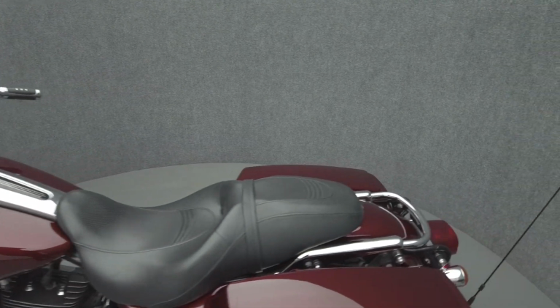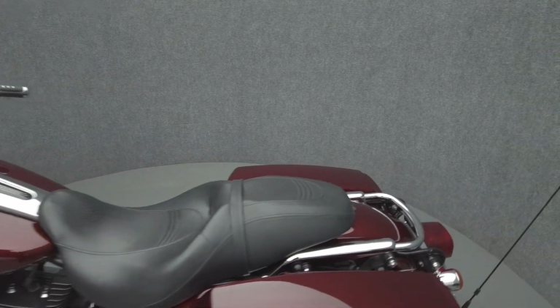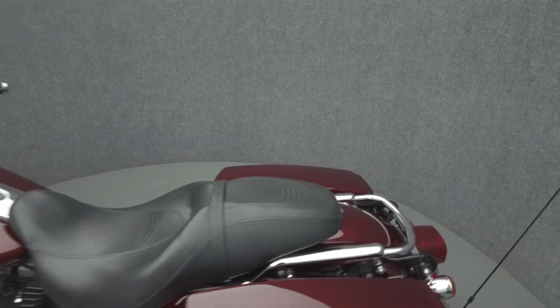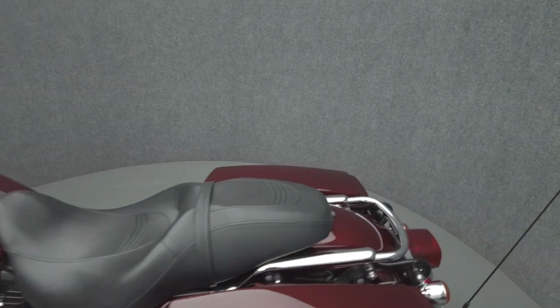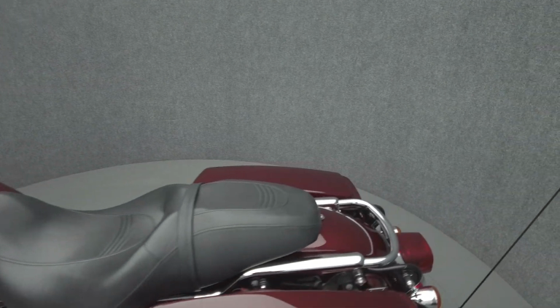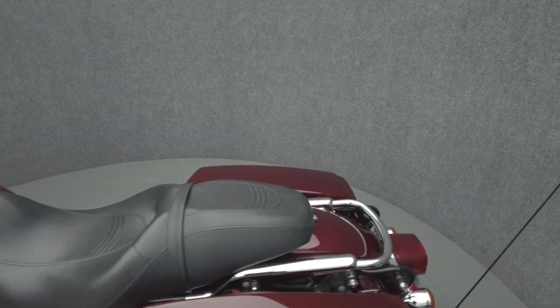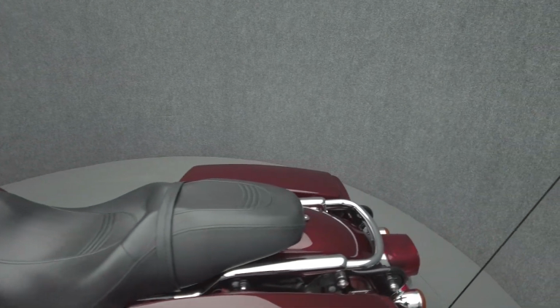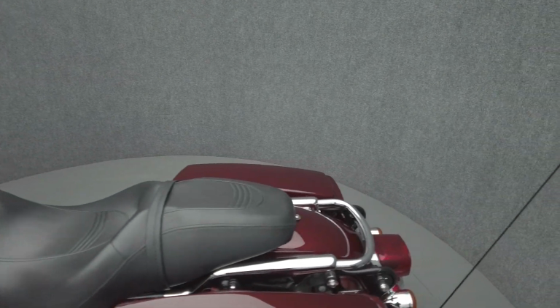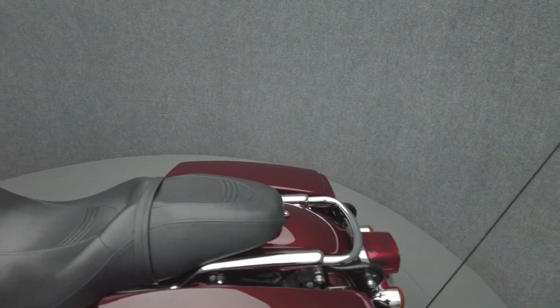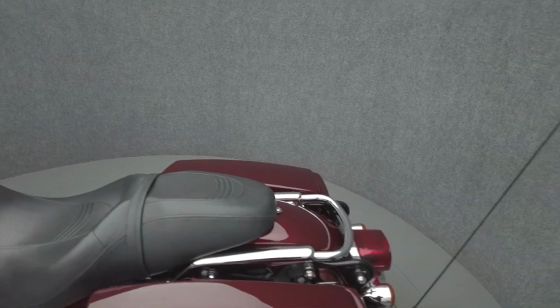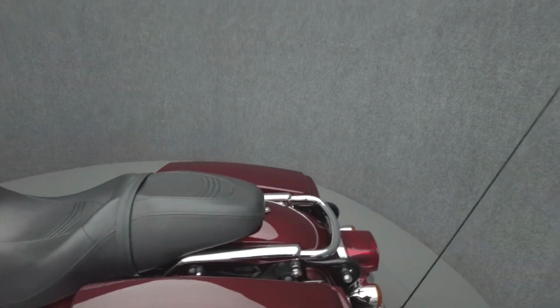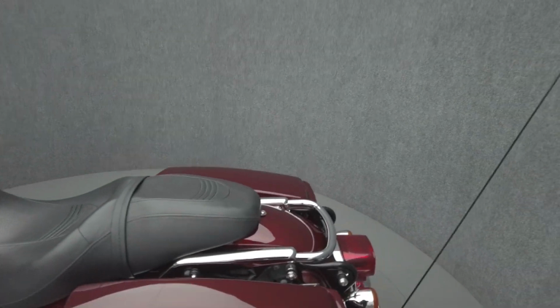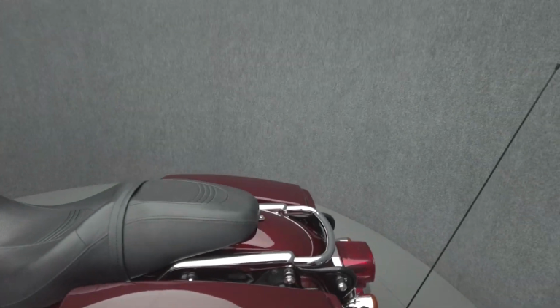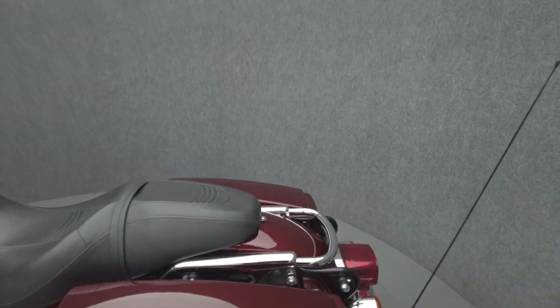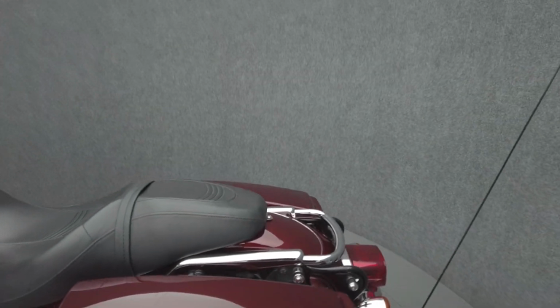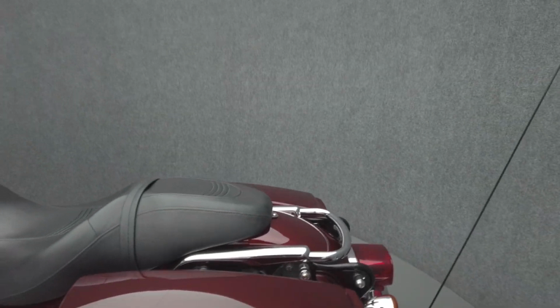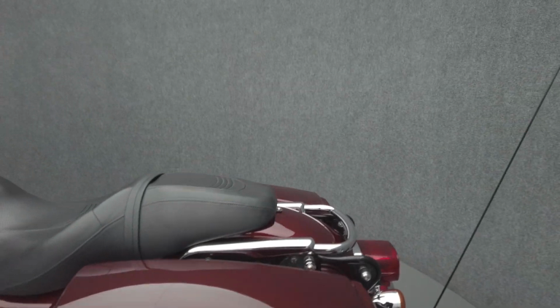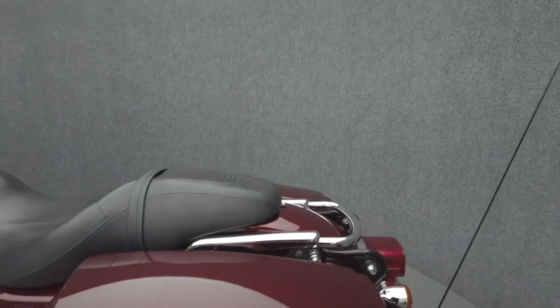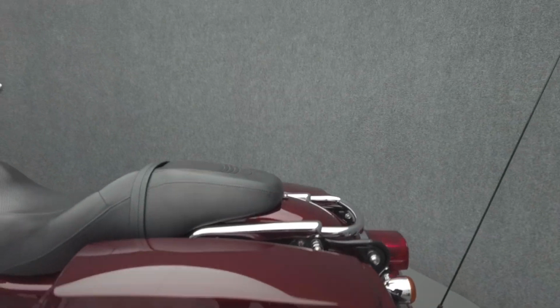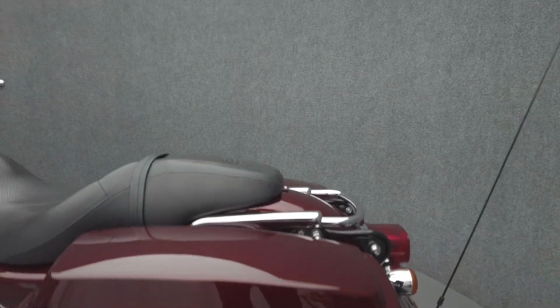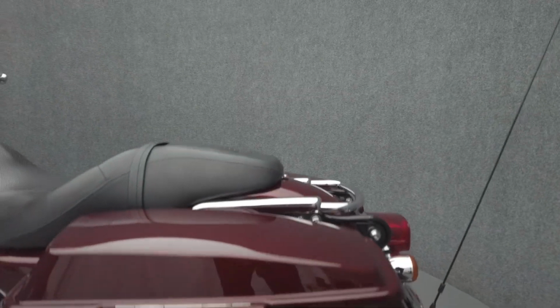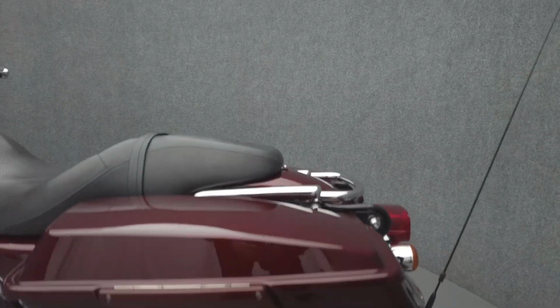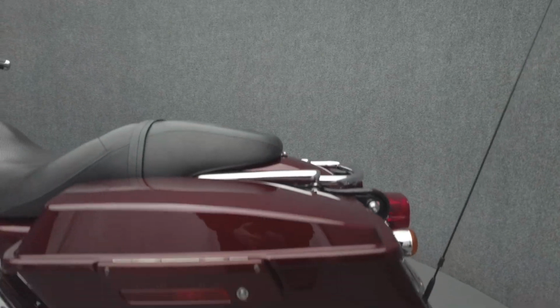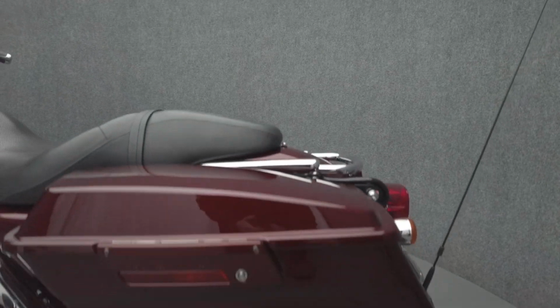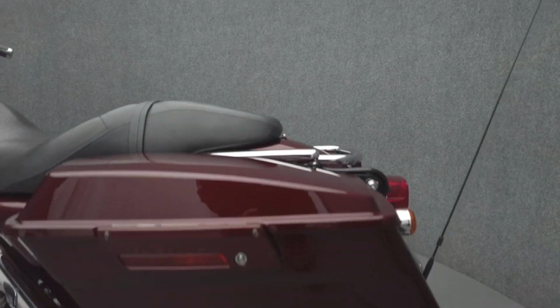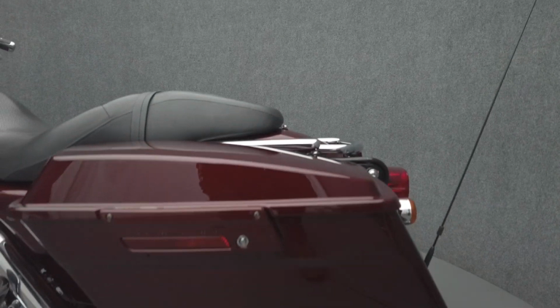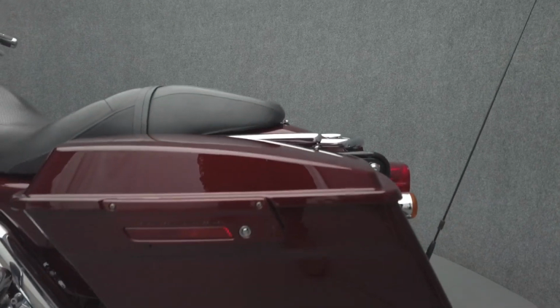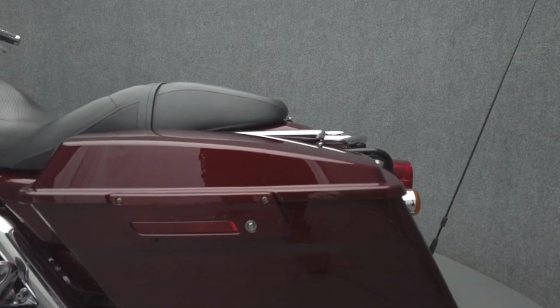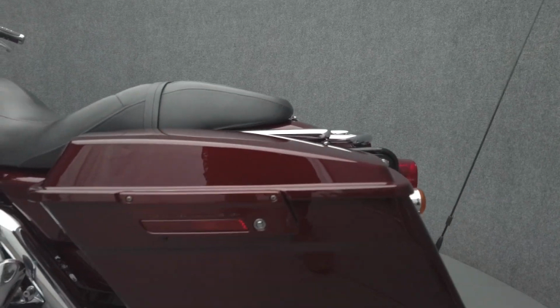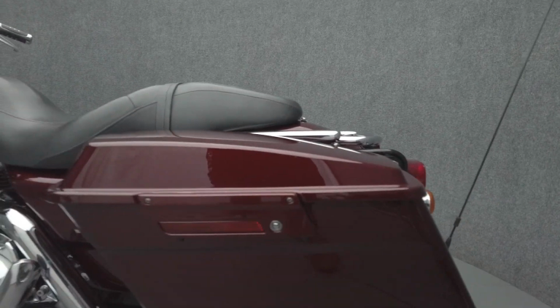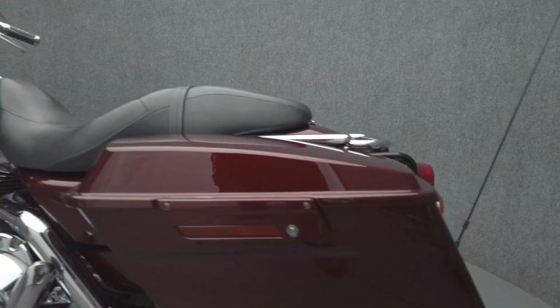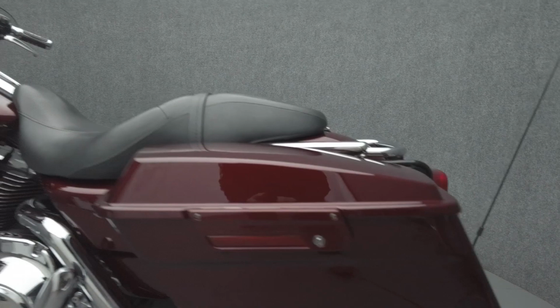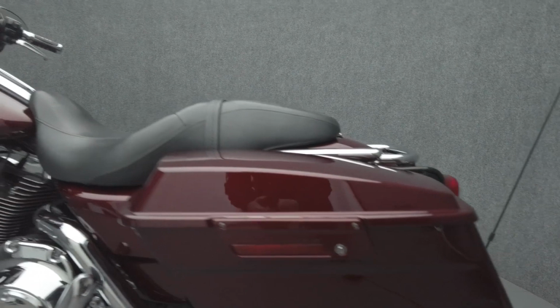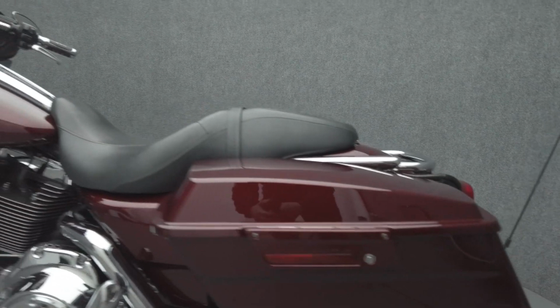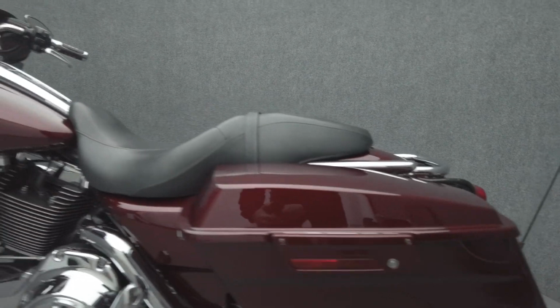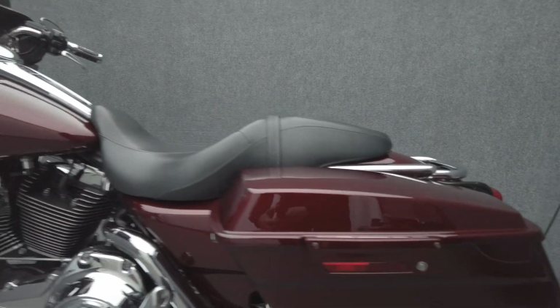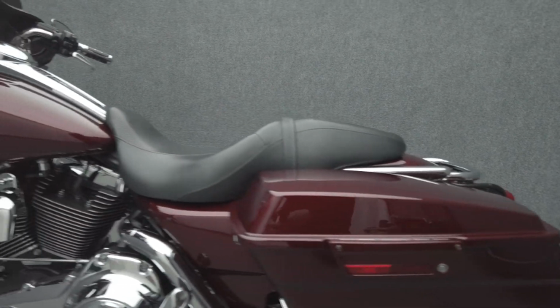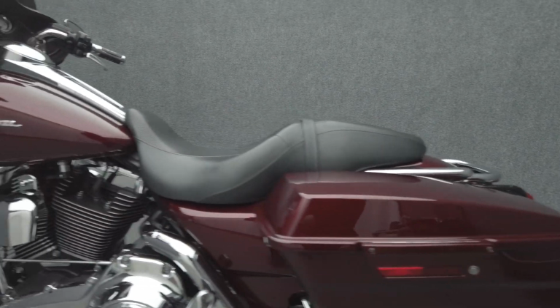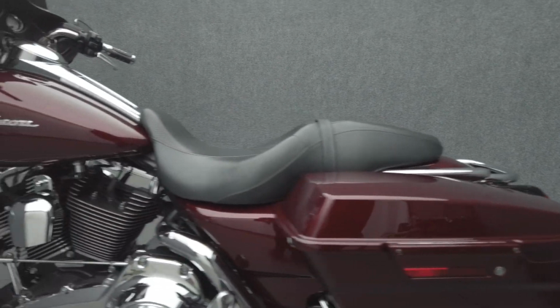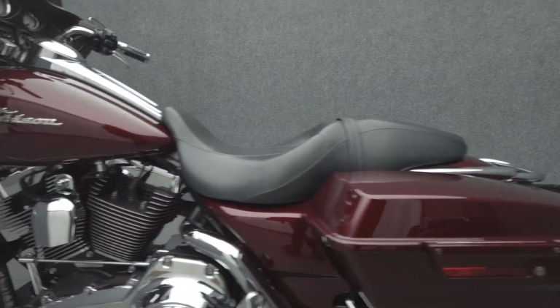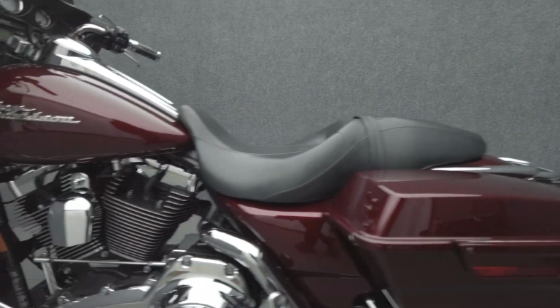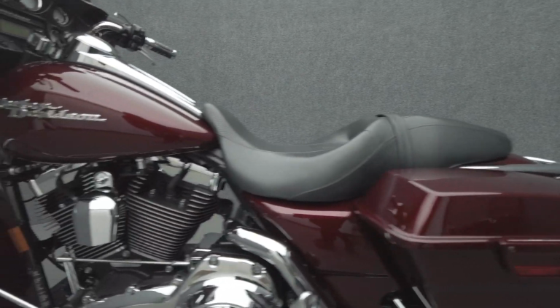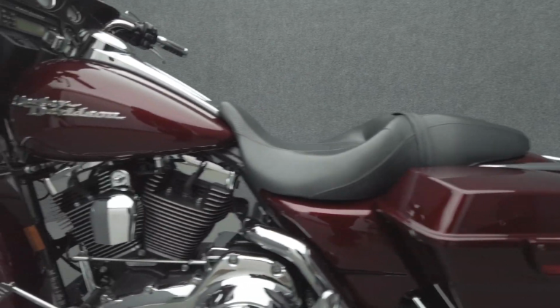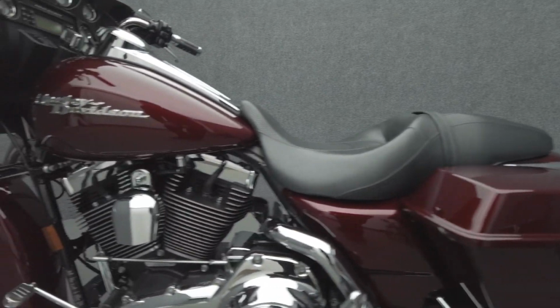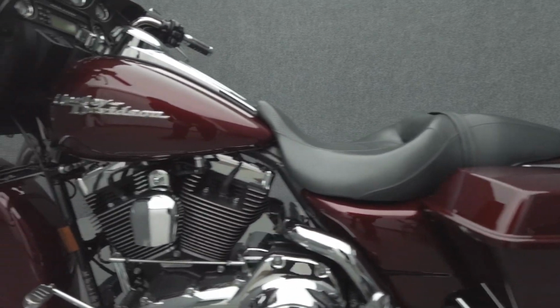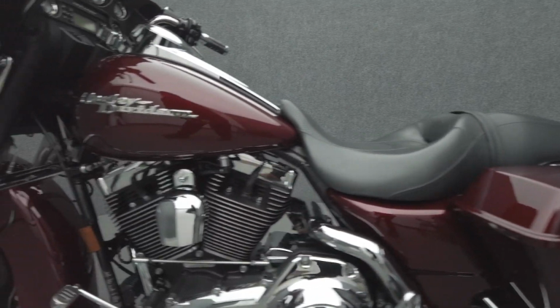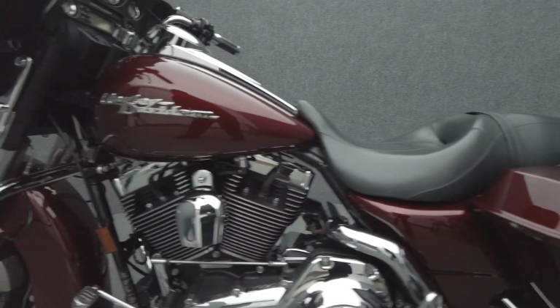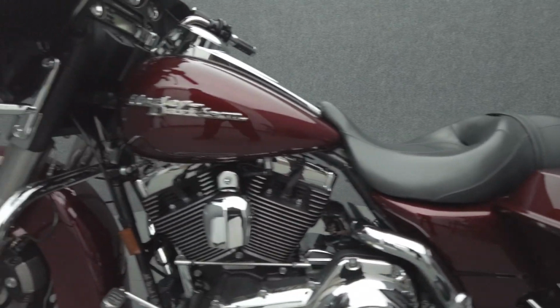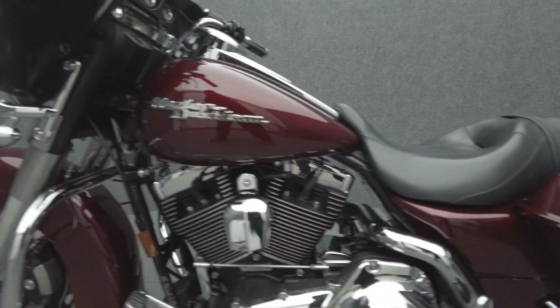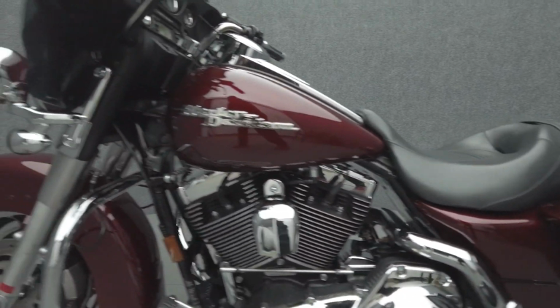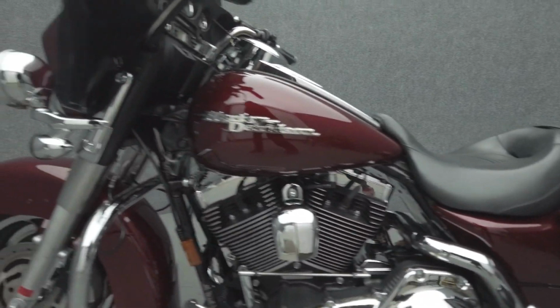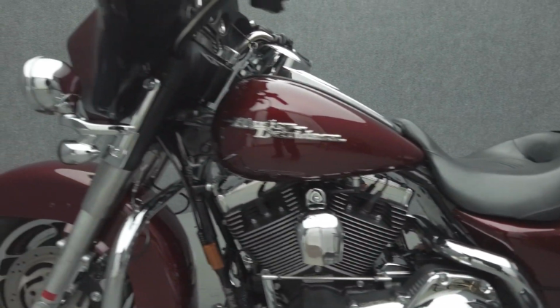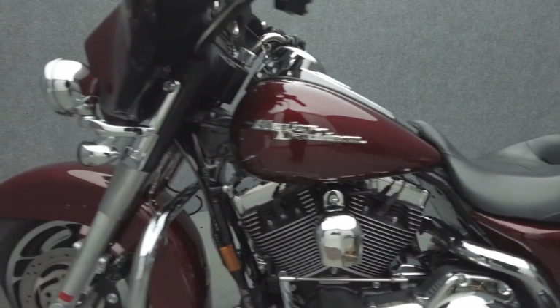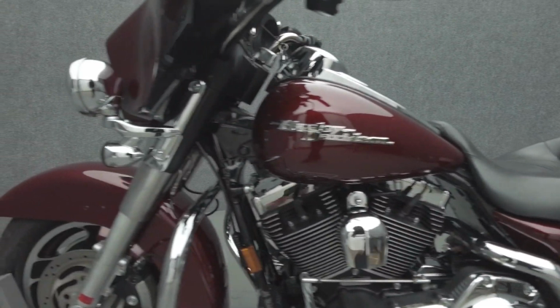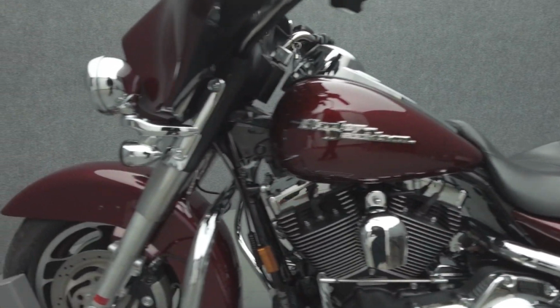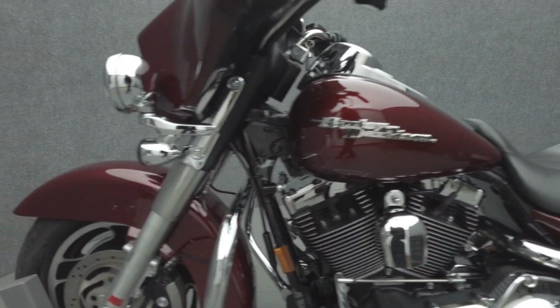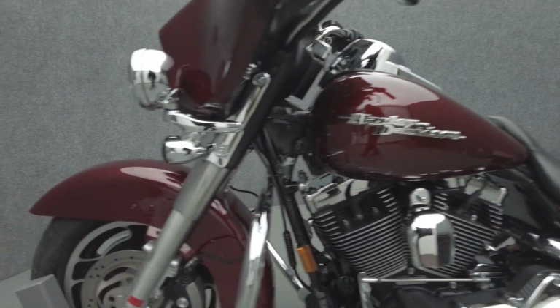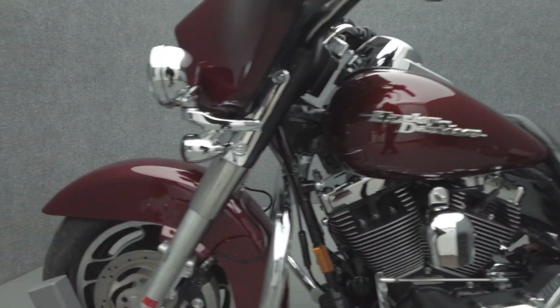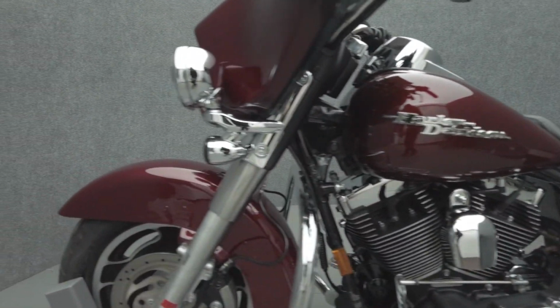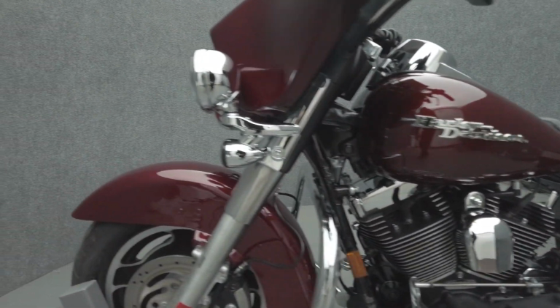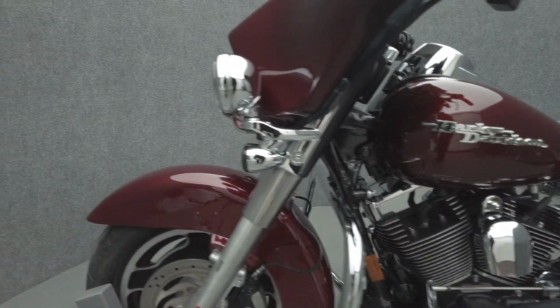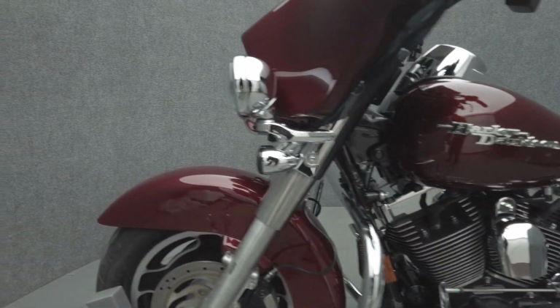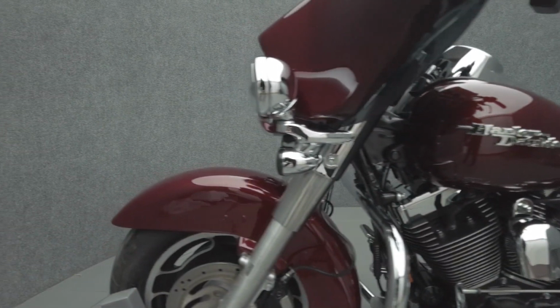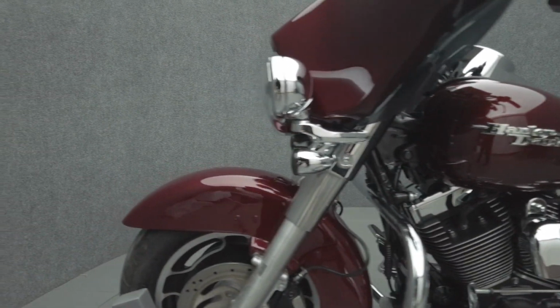To pass New Hampshire State inspection, the Street Glide will need a functioning neutral light. Please expand and read the mechanical condition report for a full list of concerns.